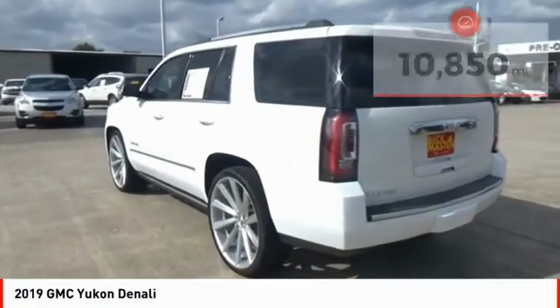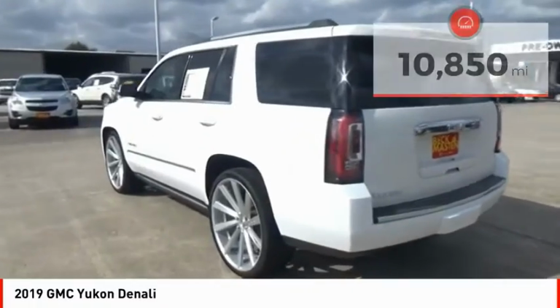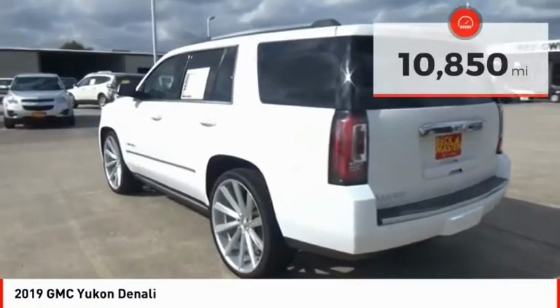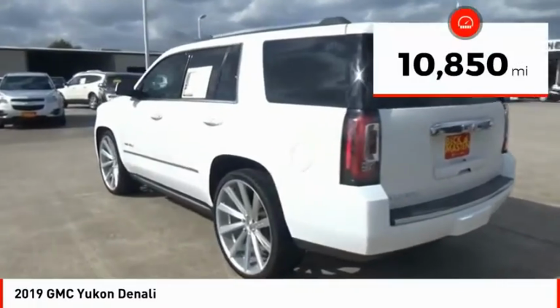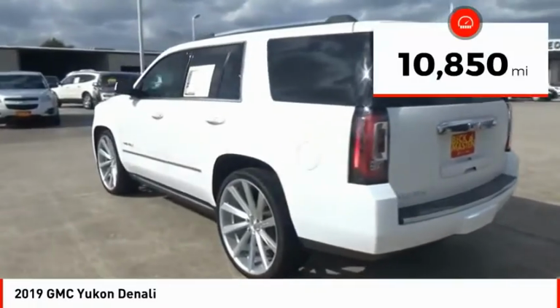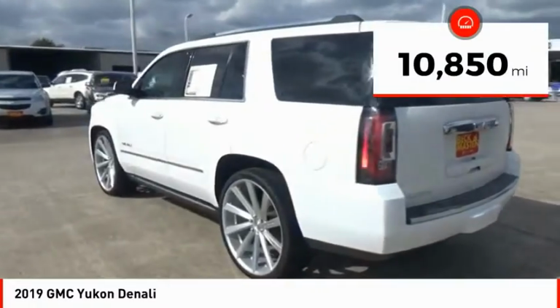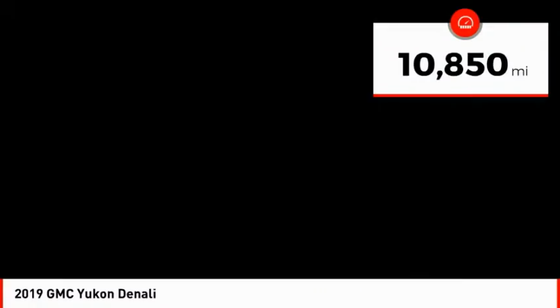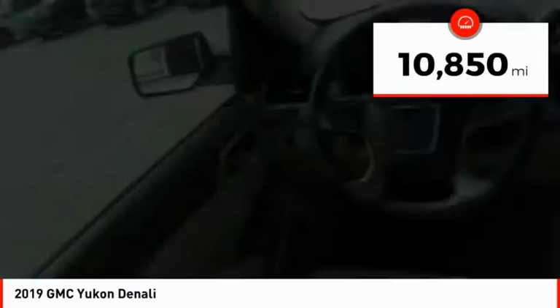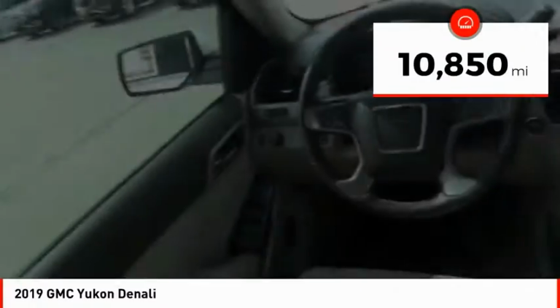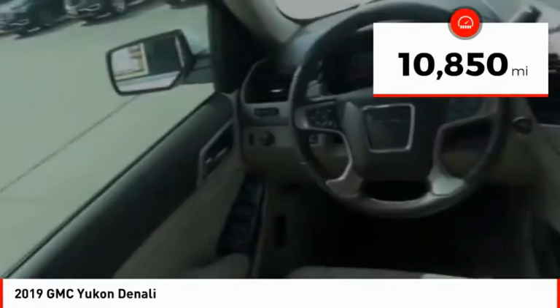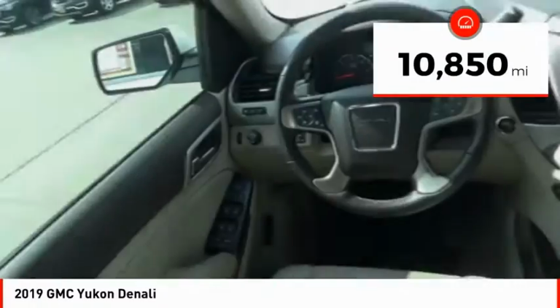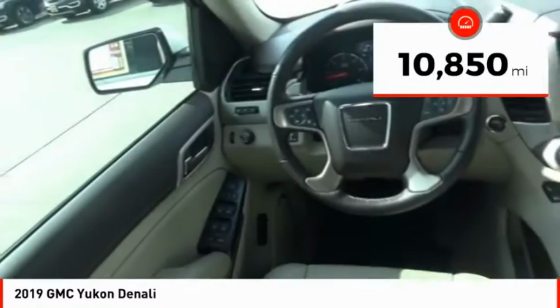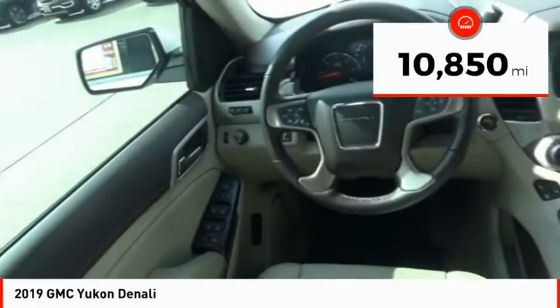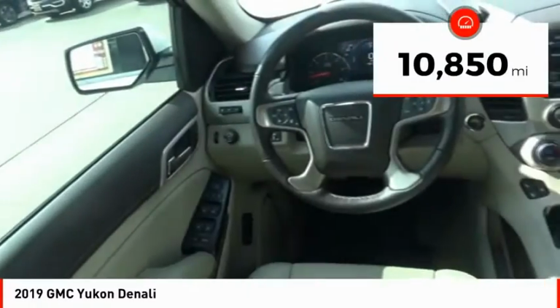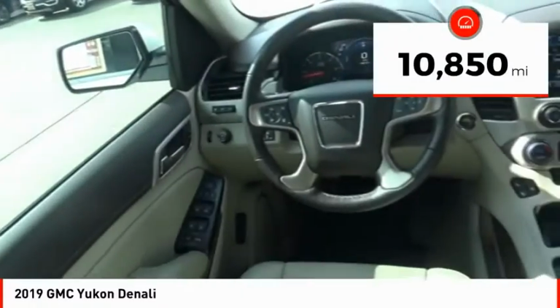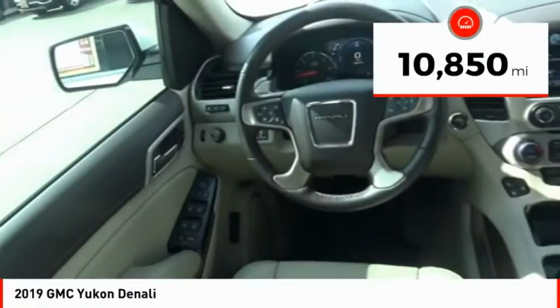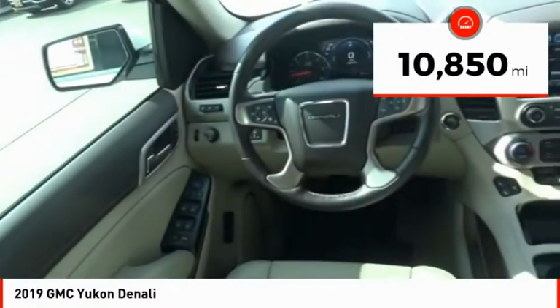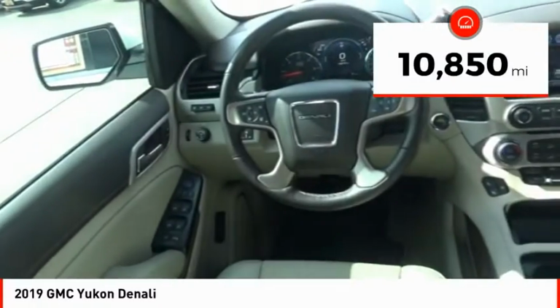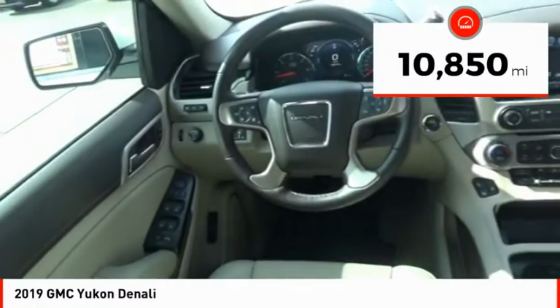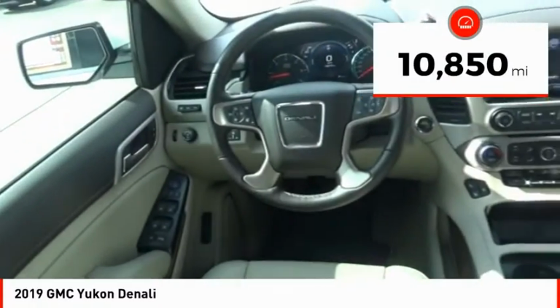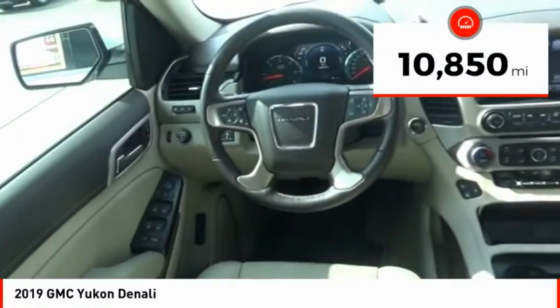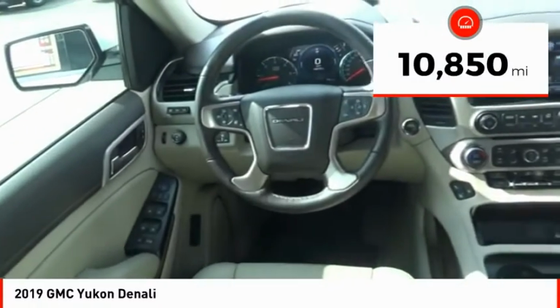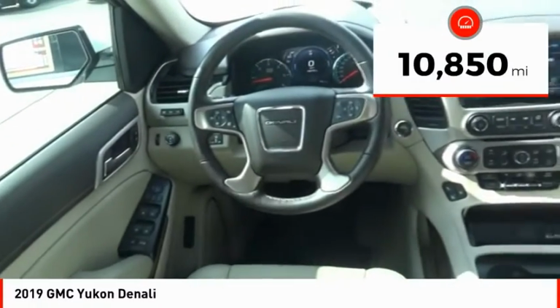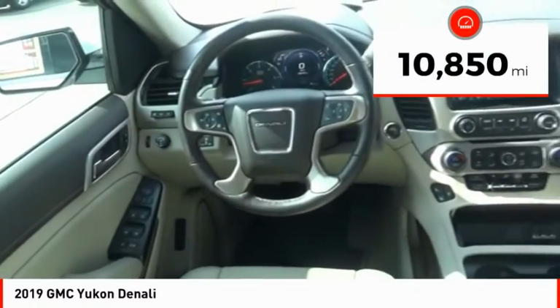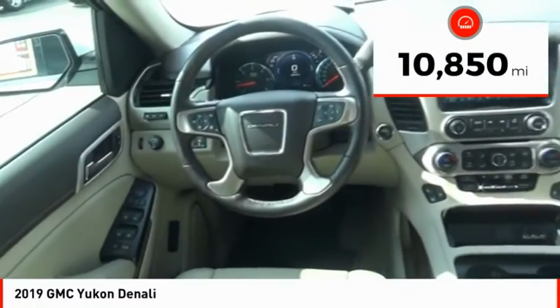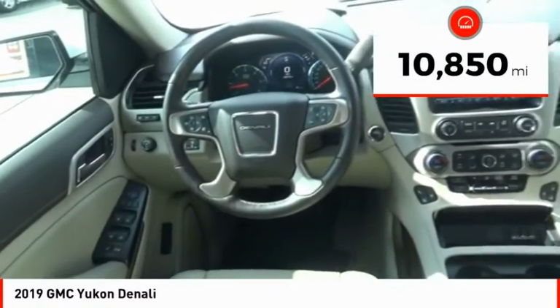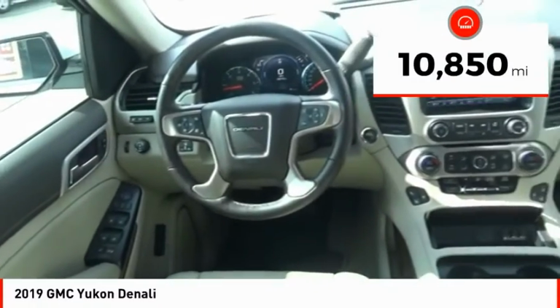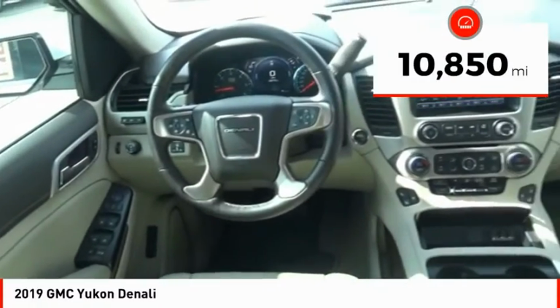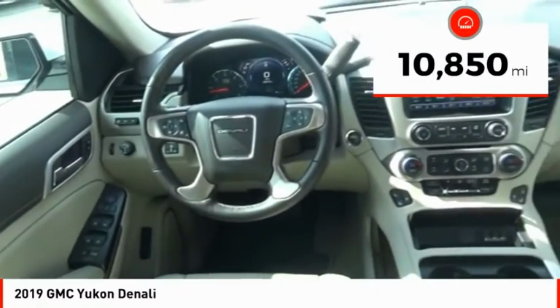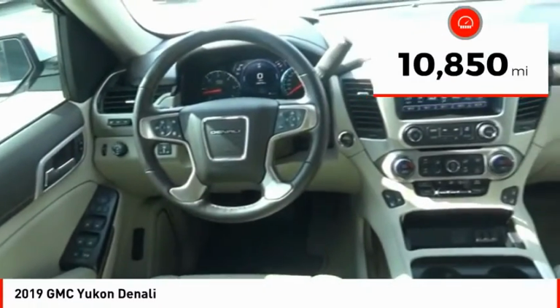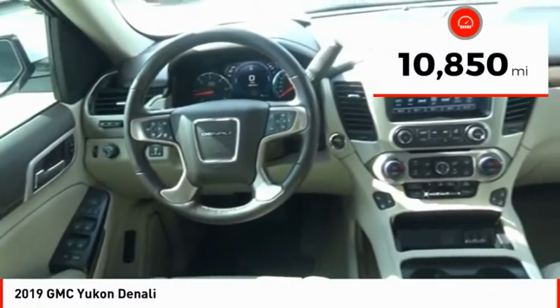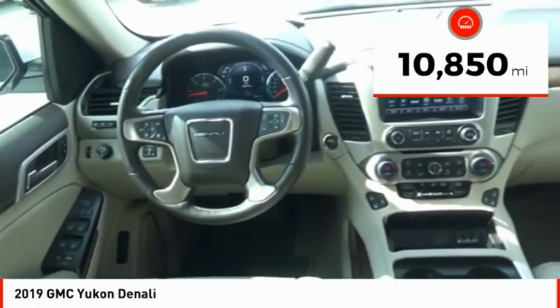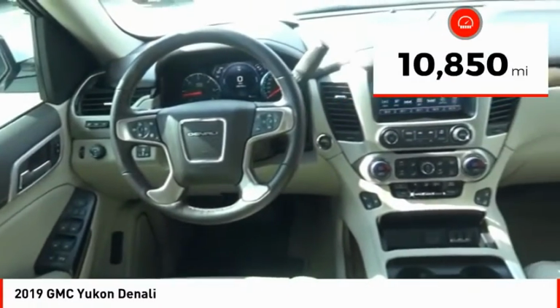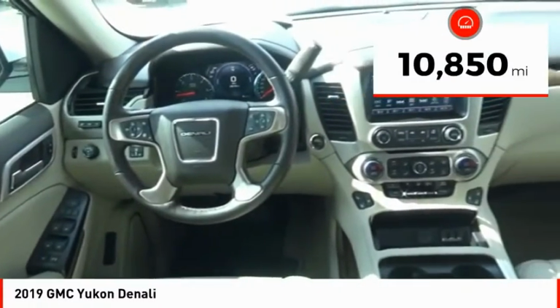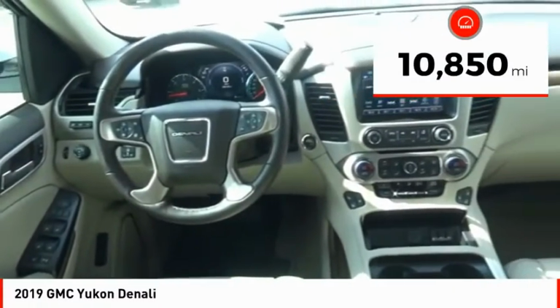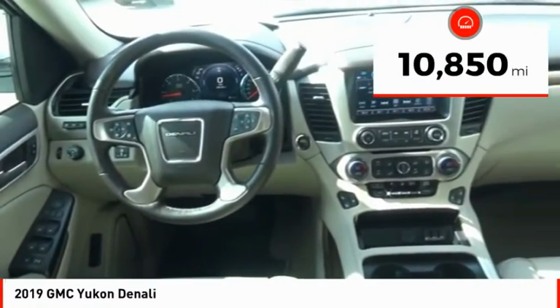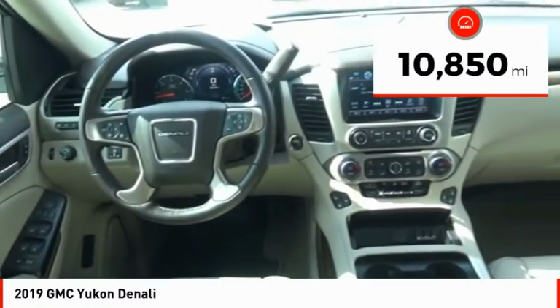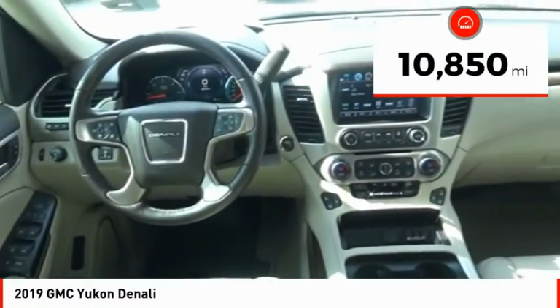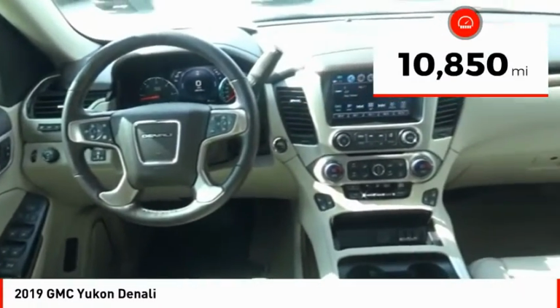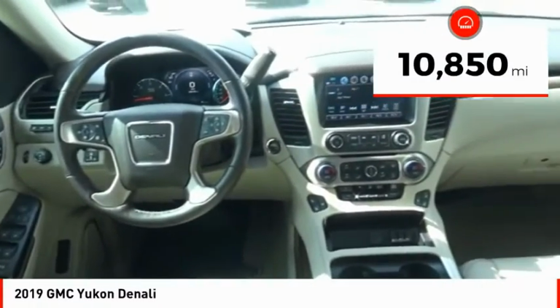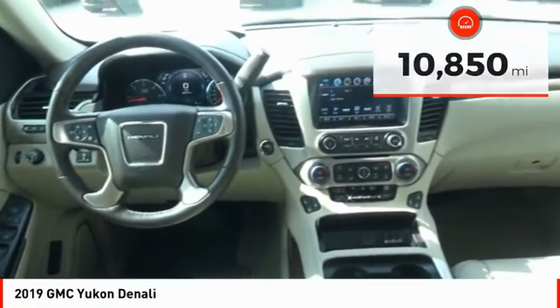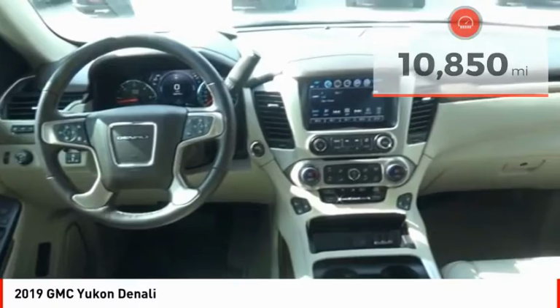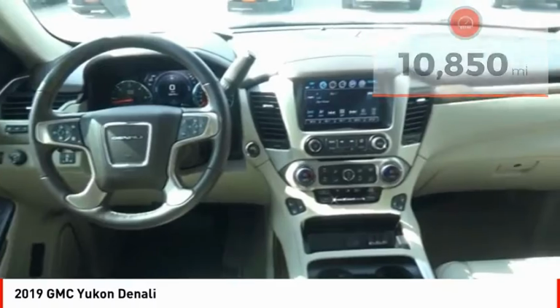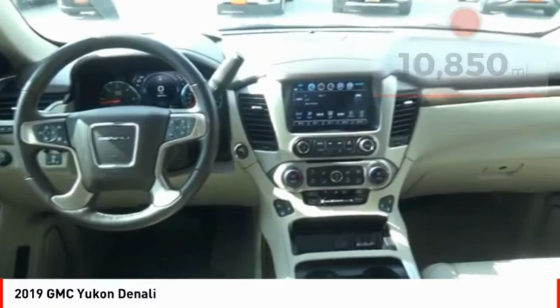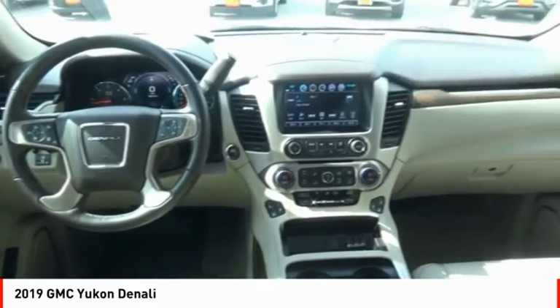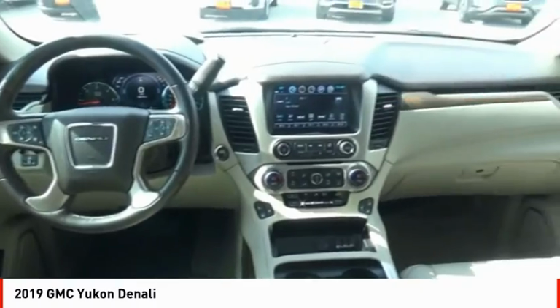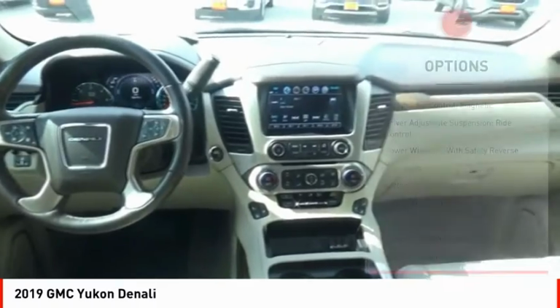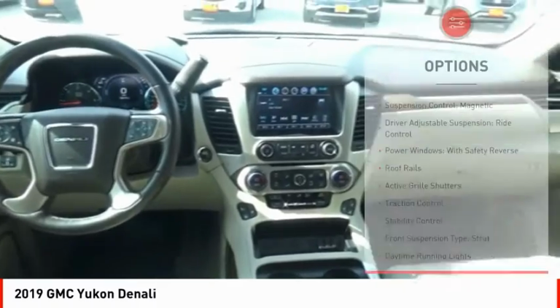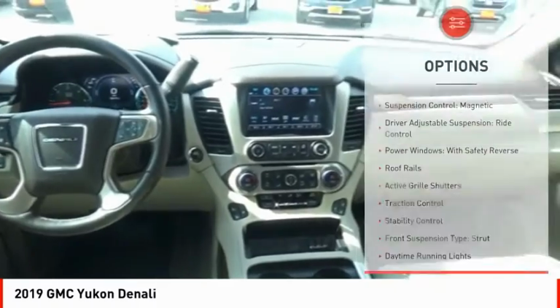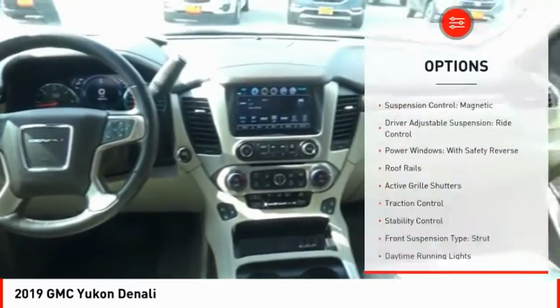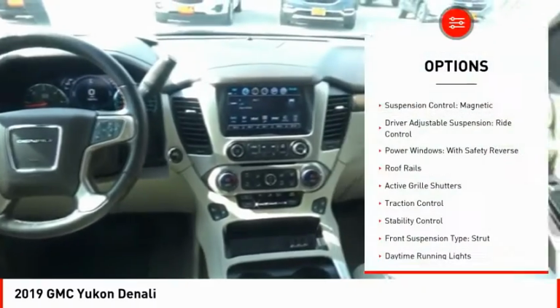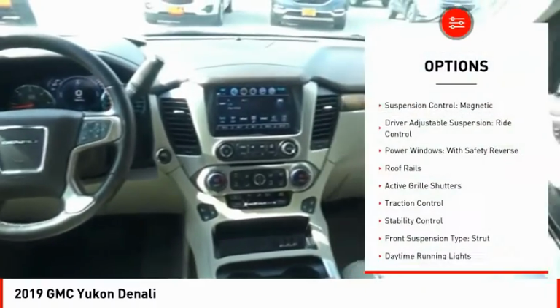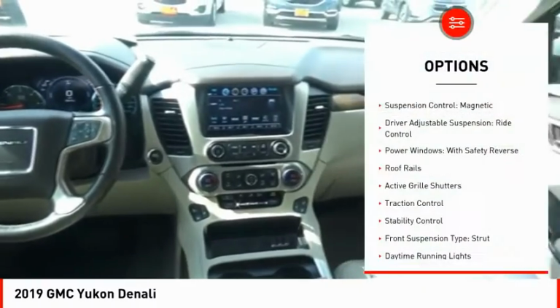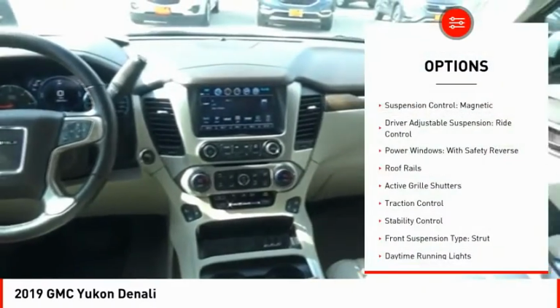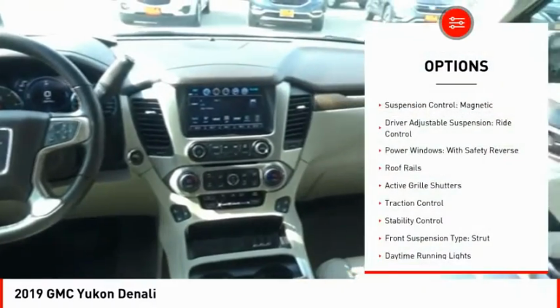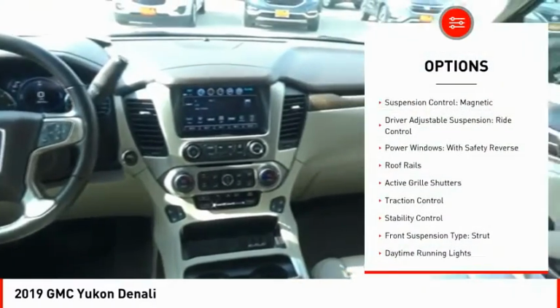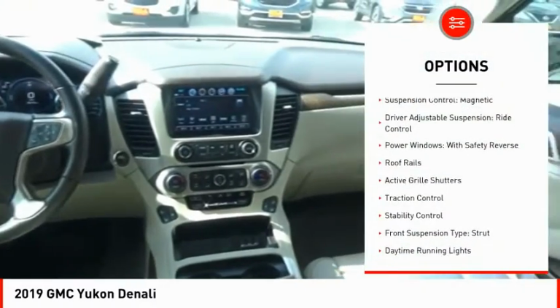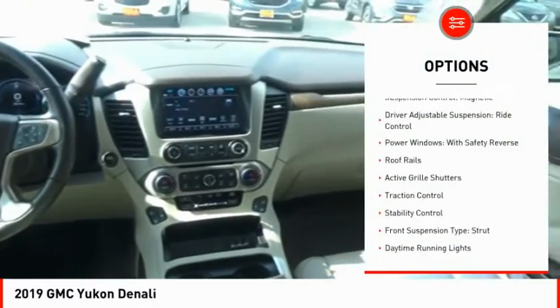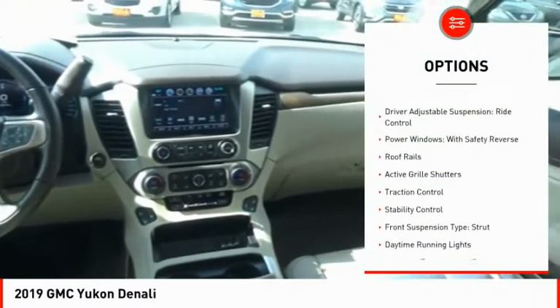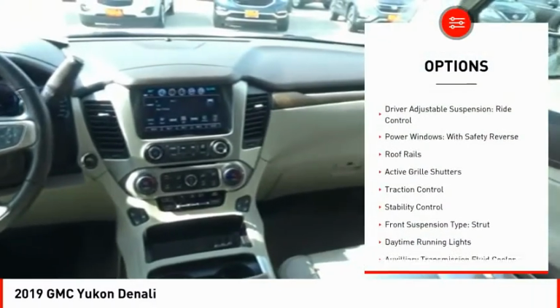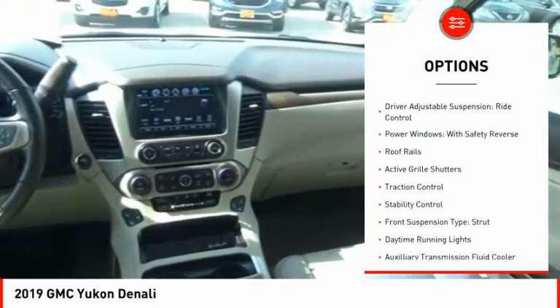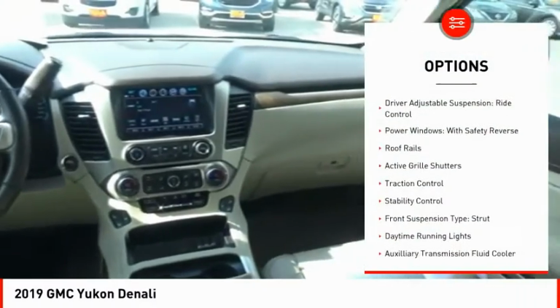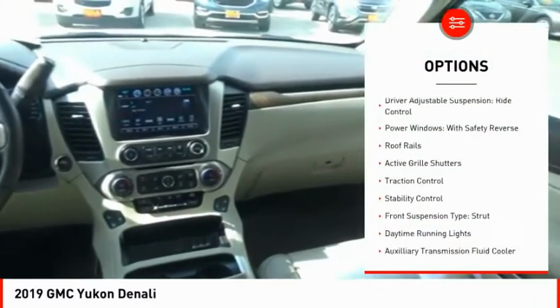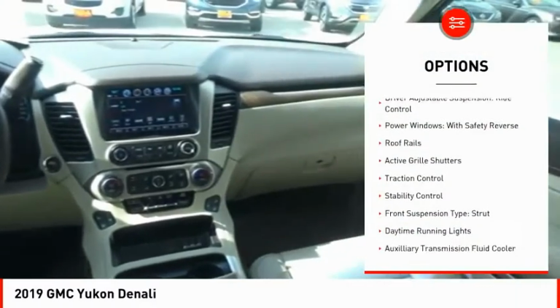This vehicle has less than 15,000 miles. Here are some of this vehicle's great options: suspension control magnetic,